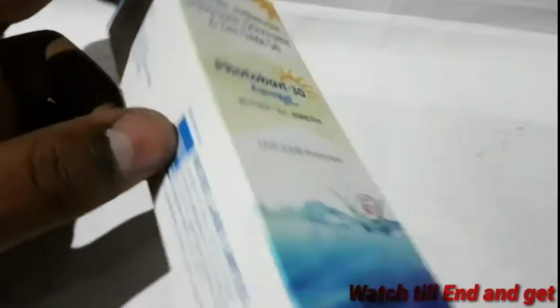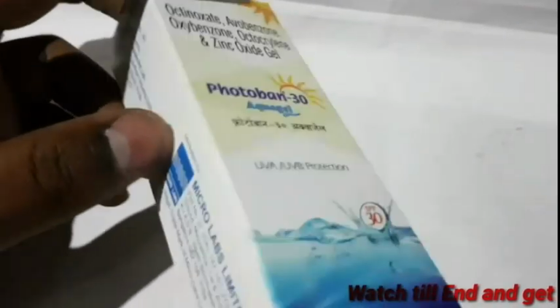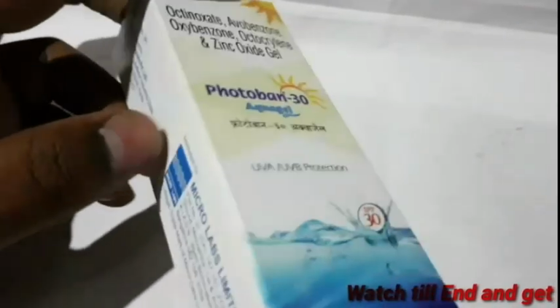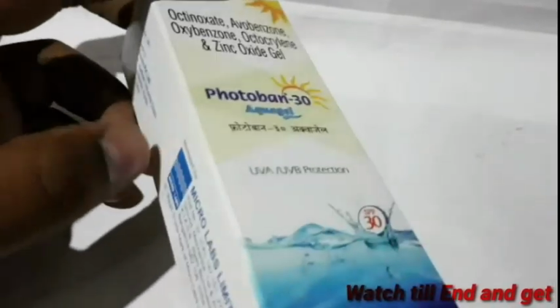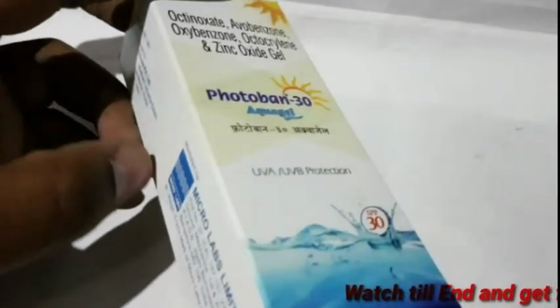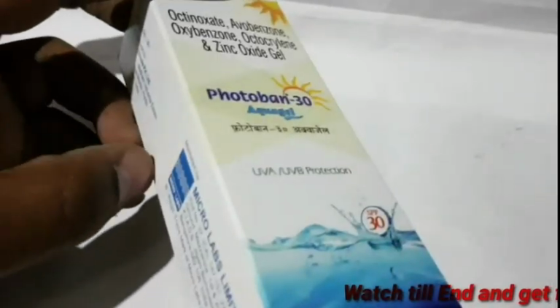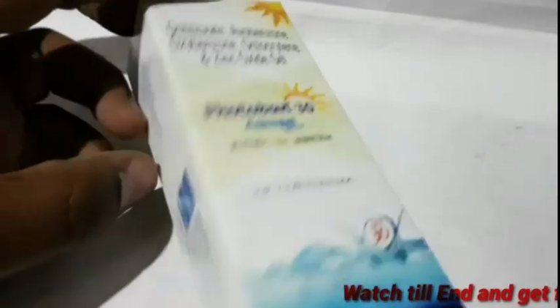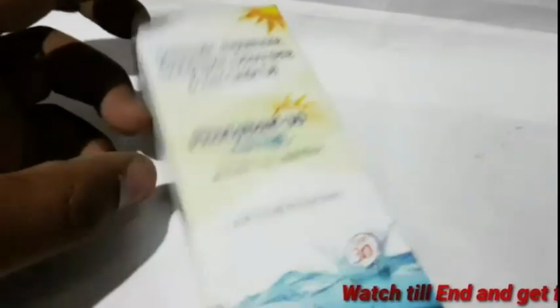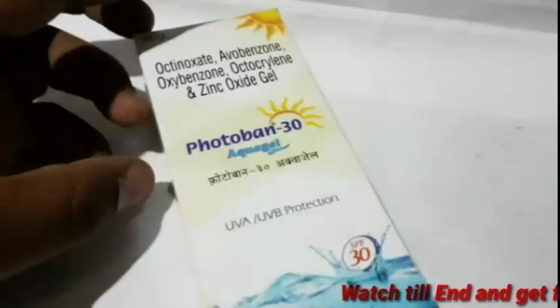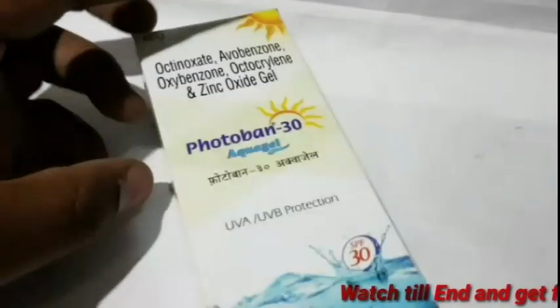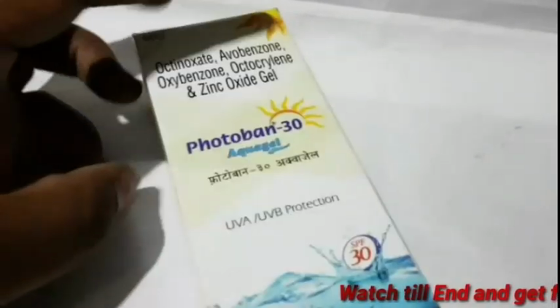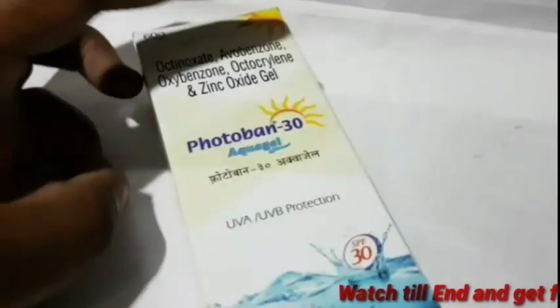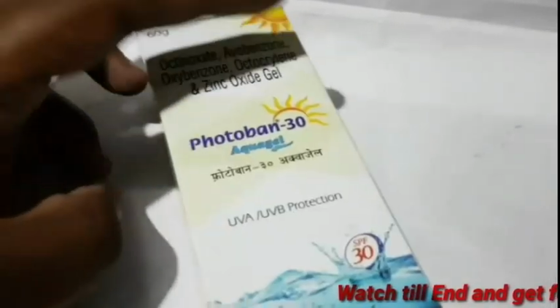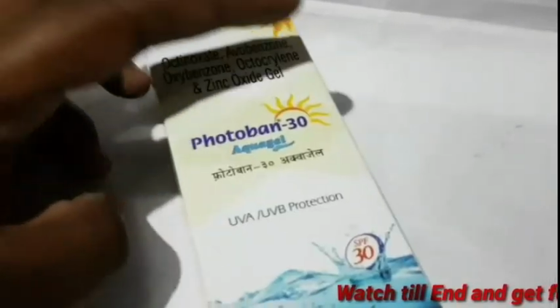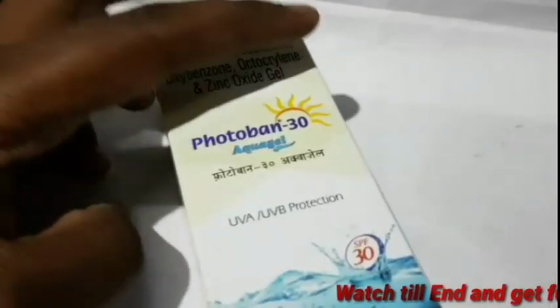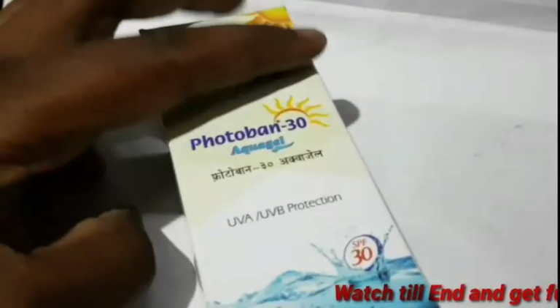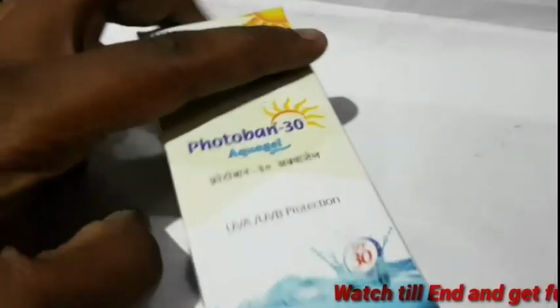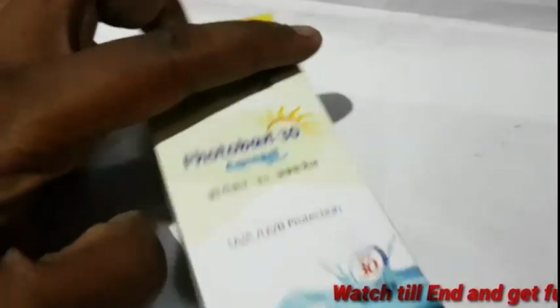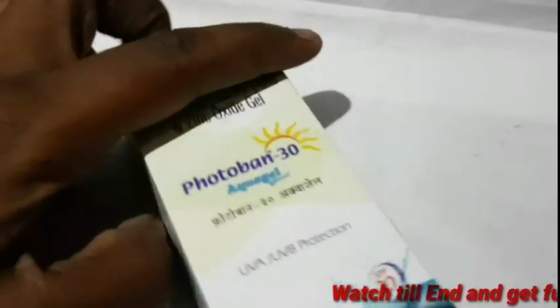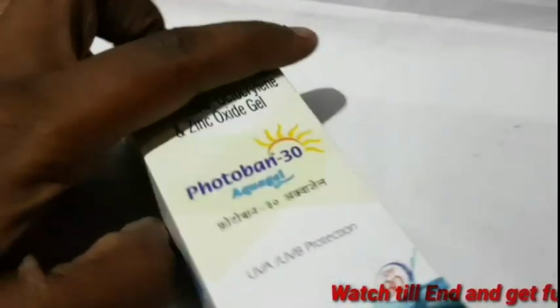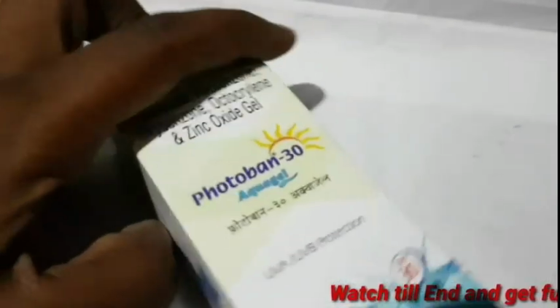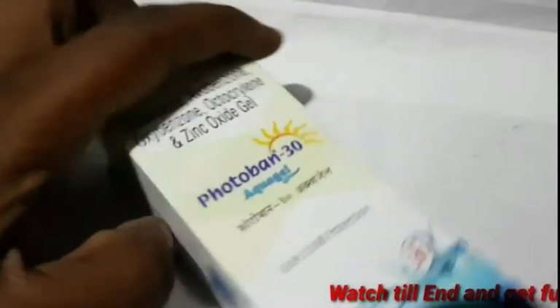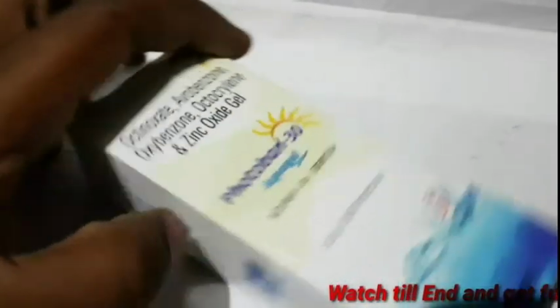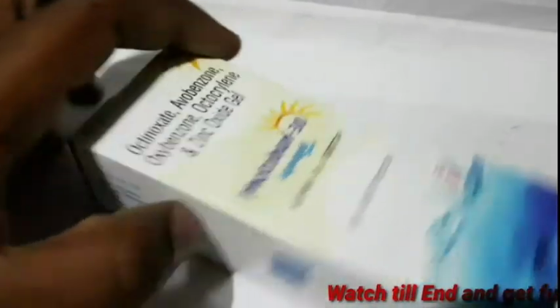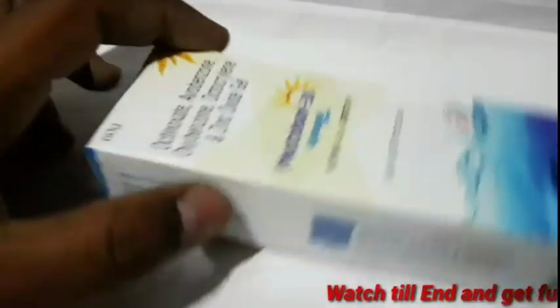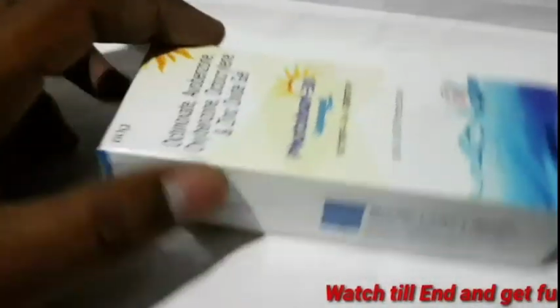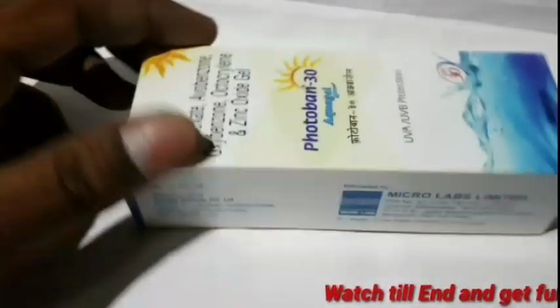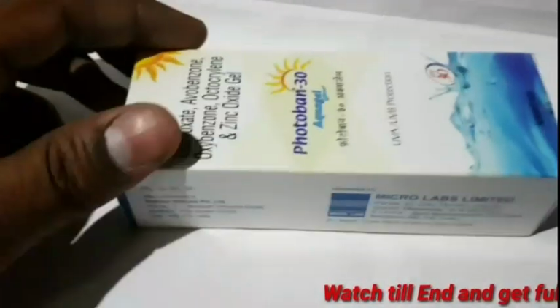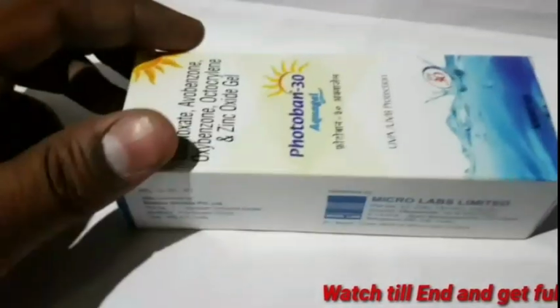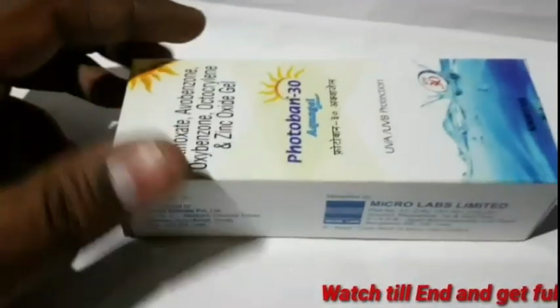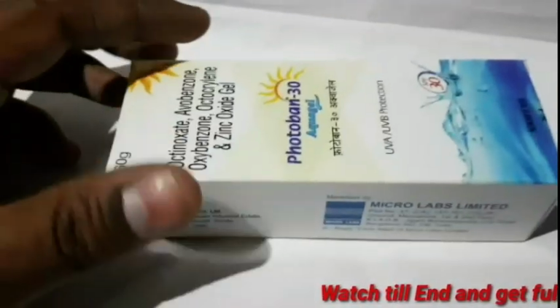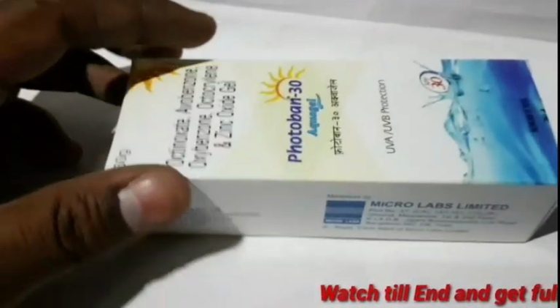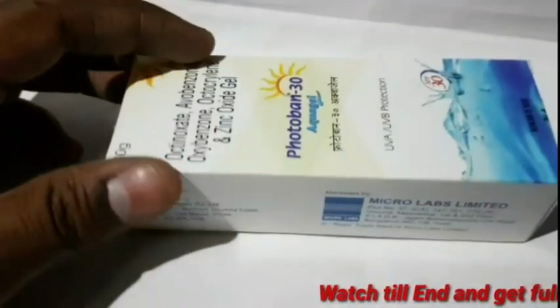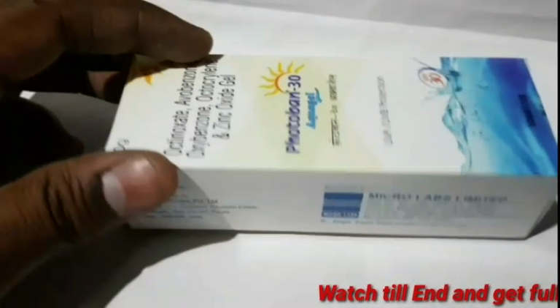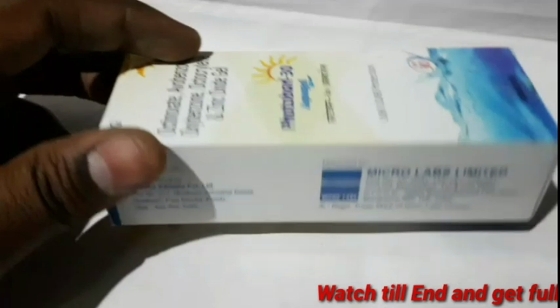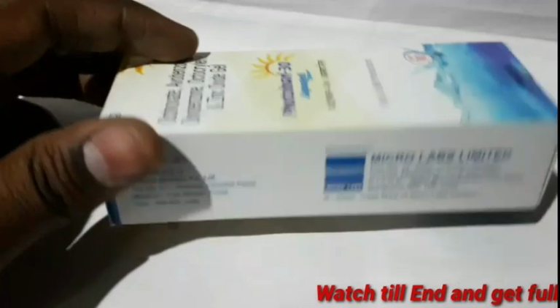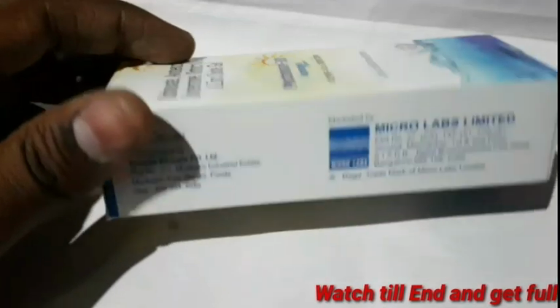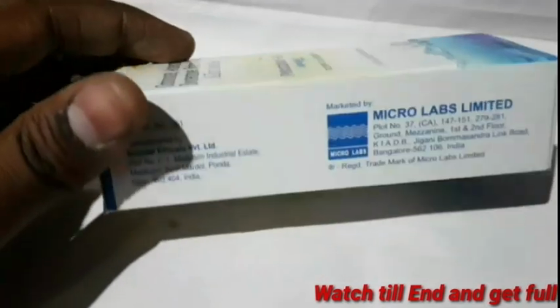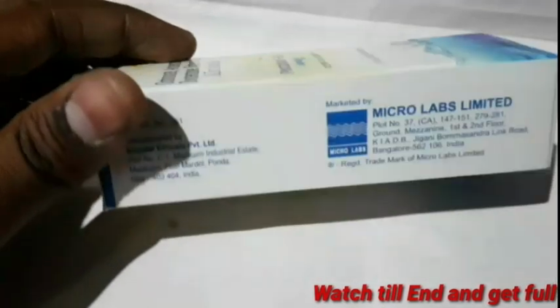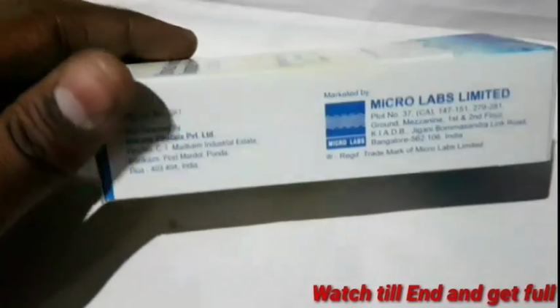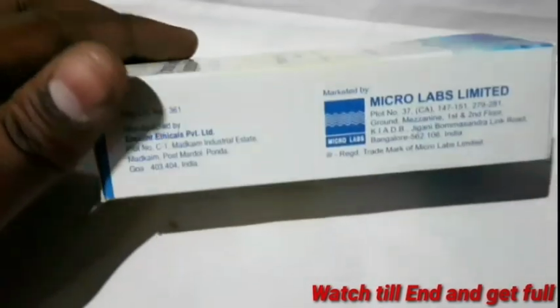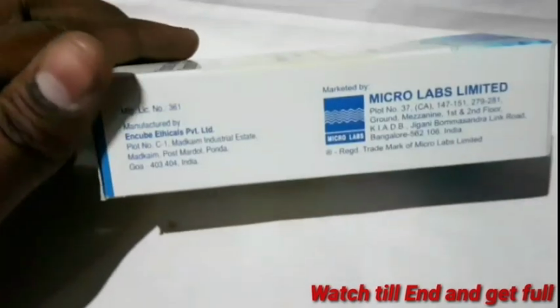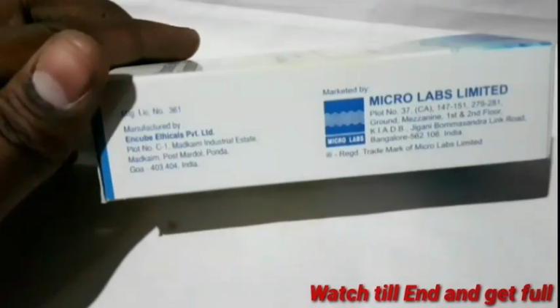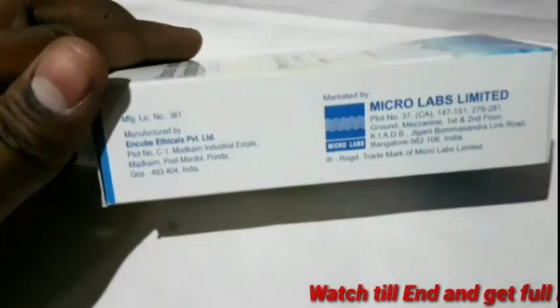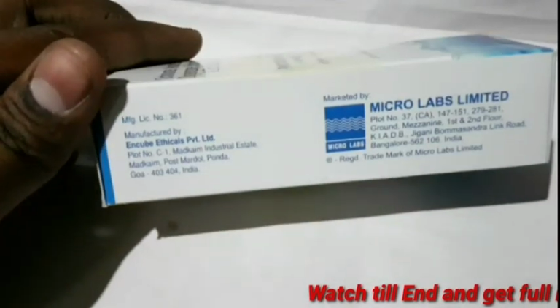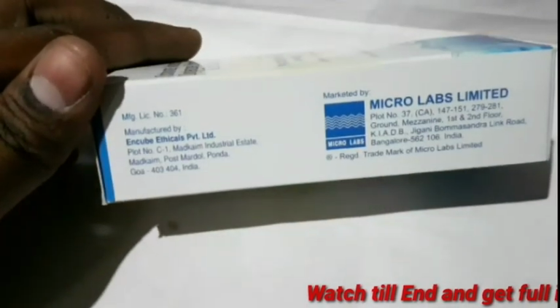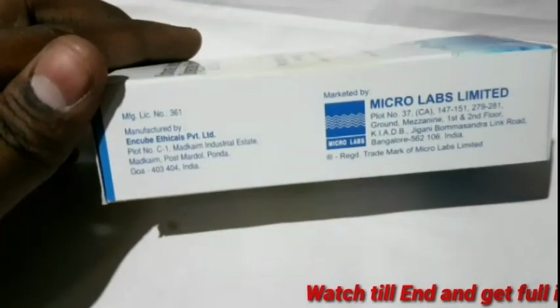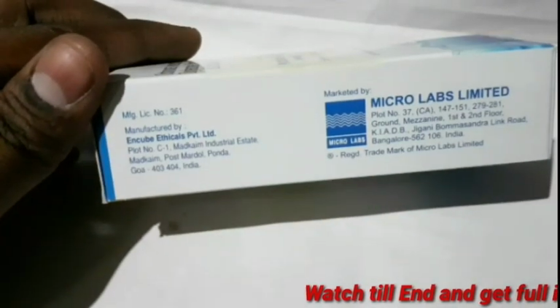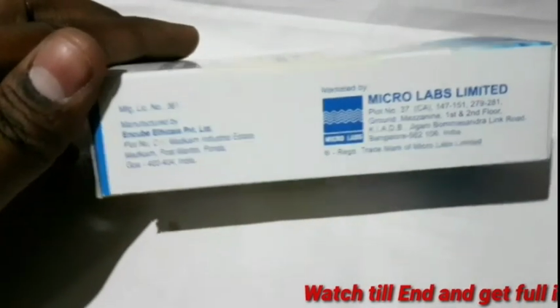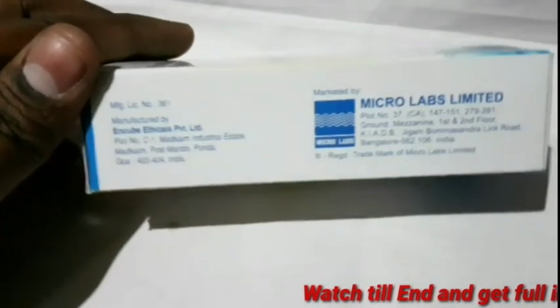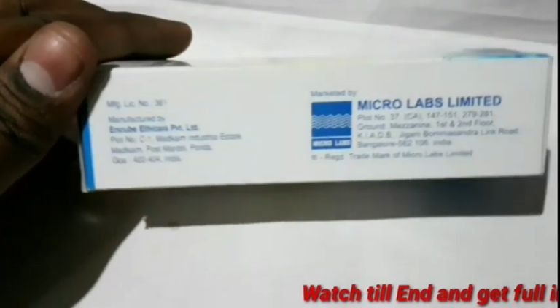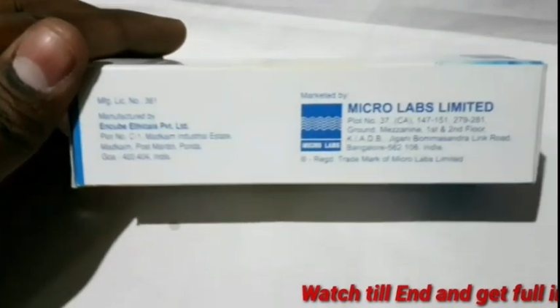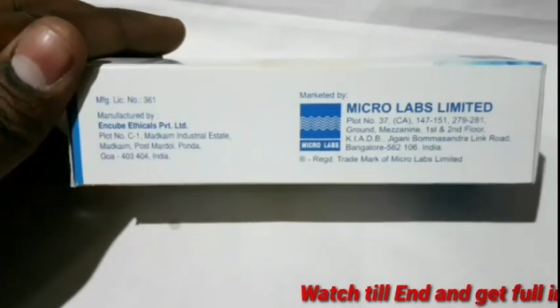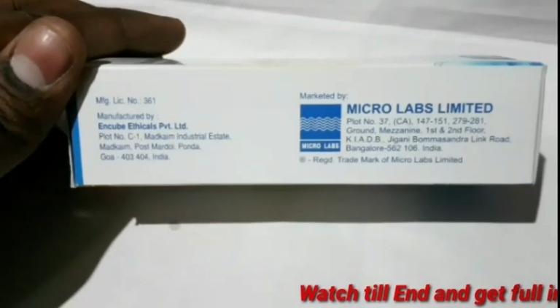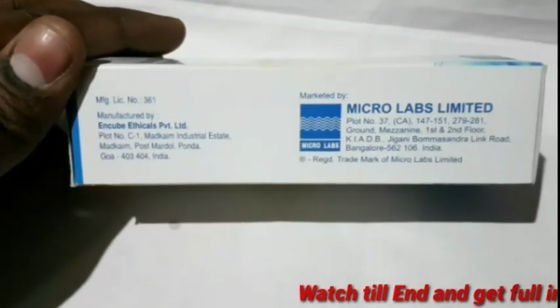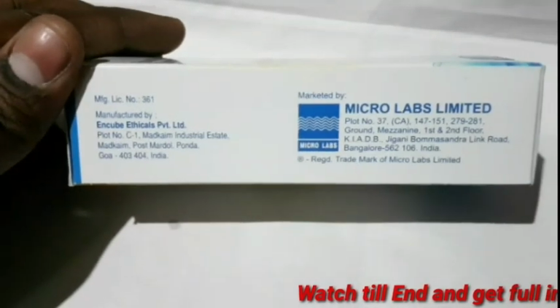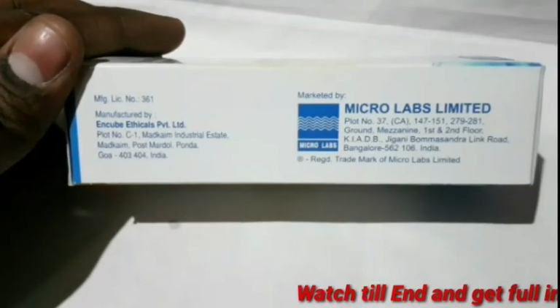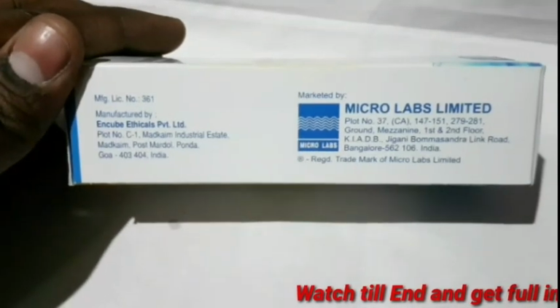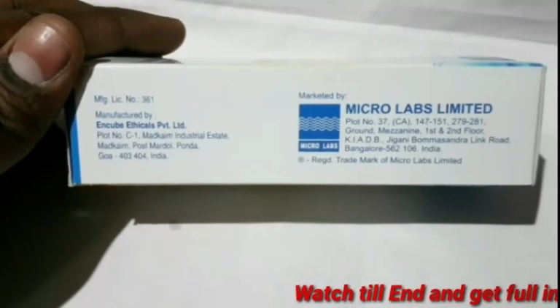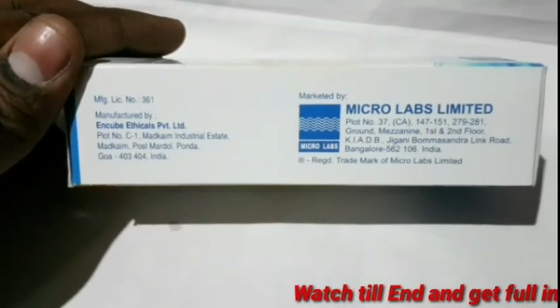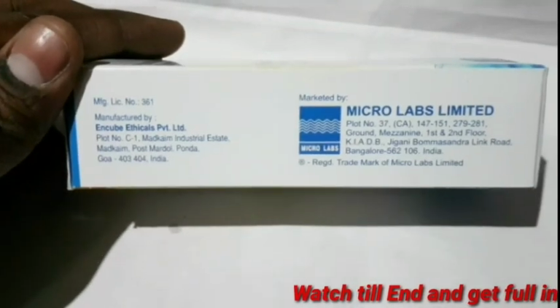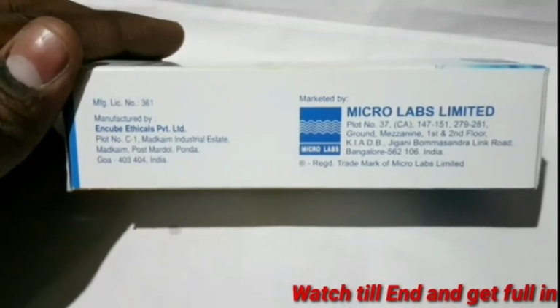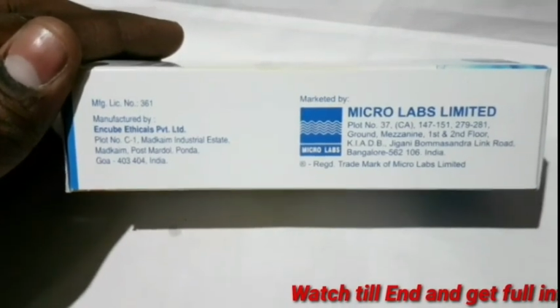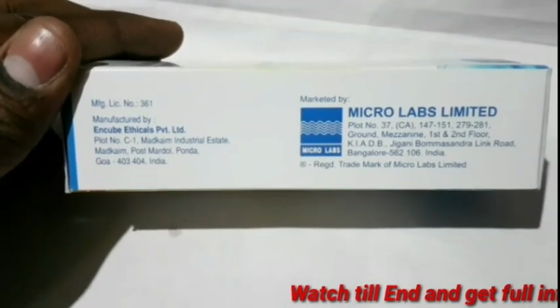SPF 30. SPF is the sun protecting factor.